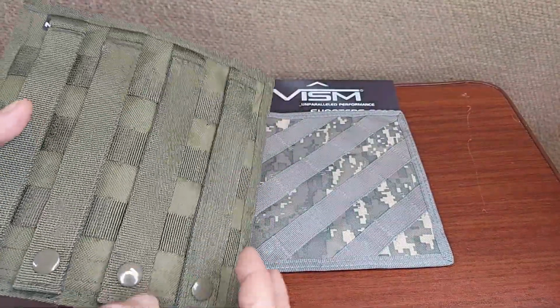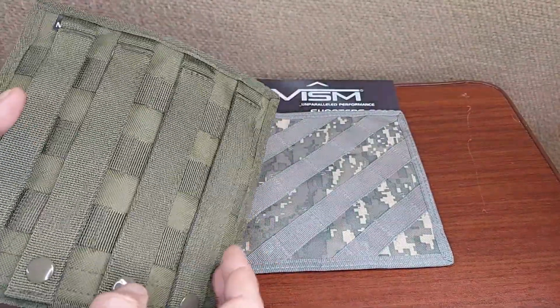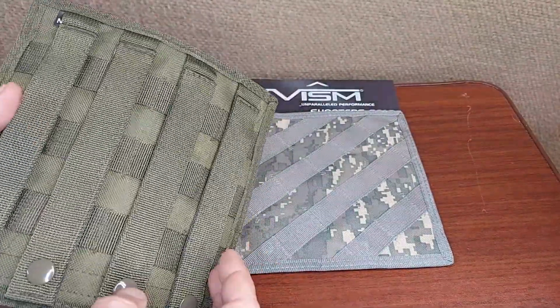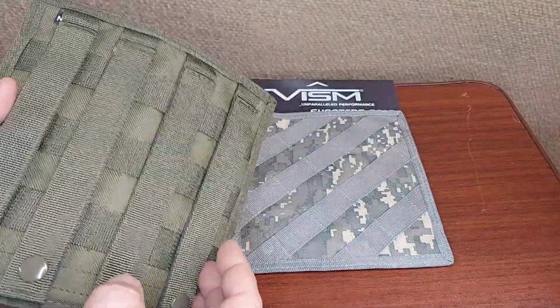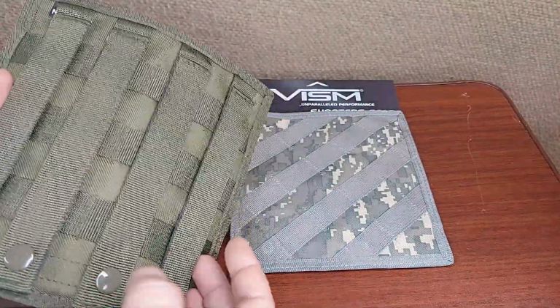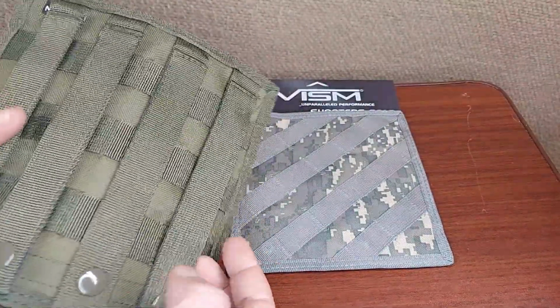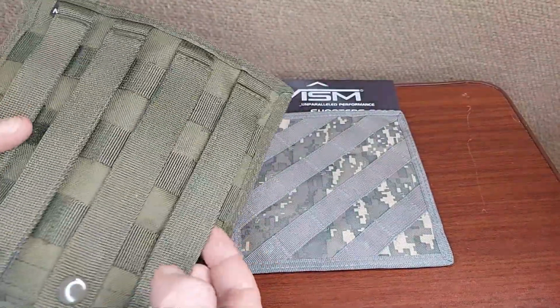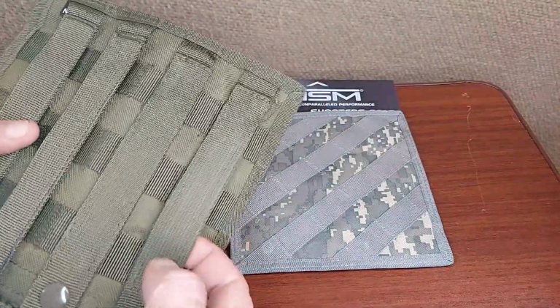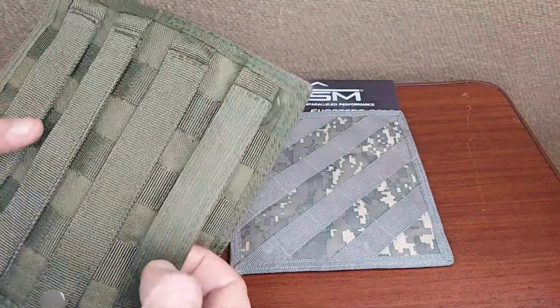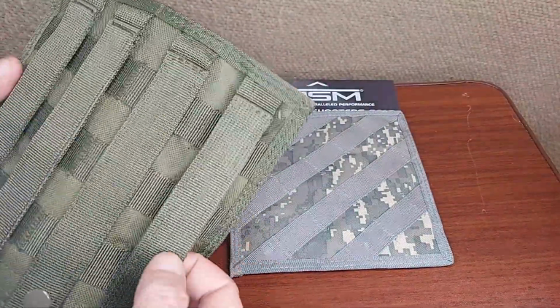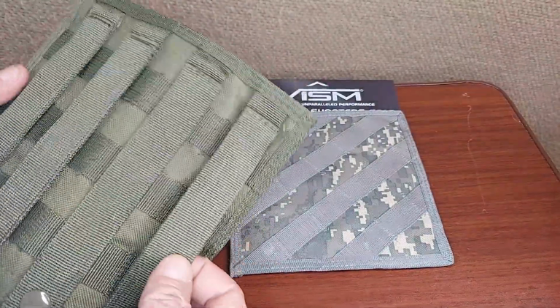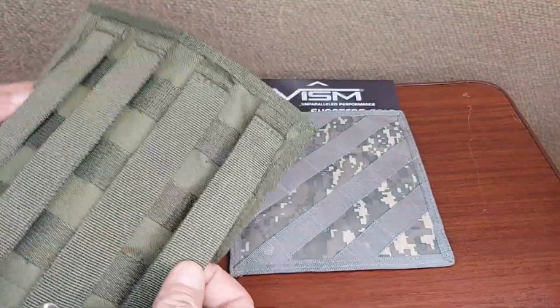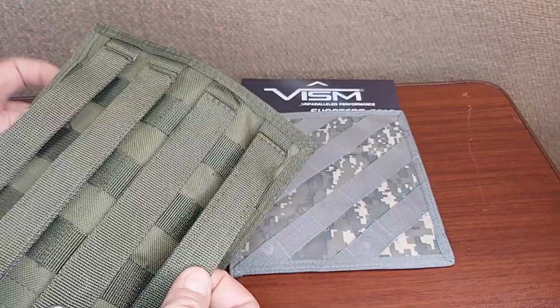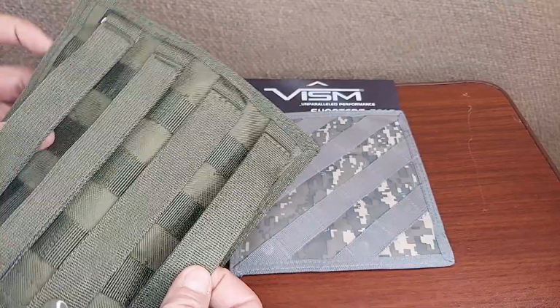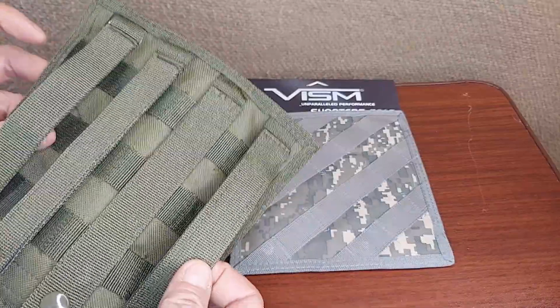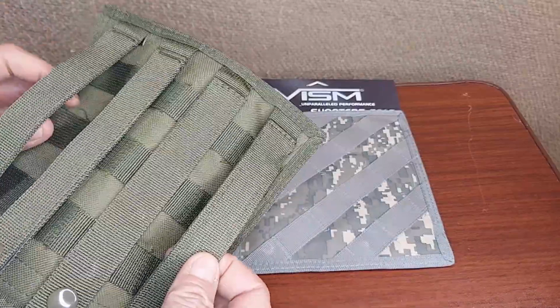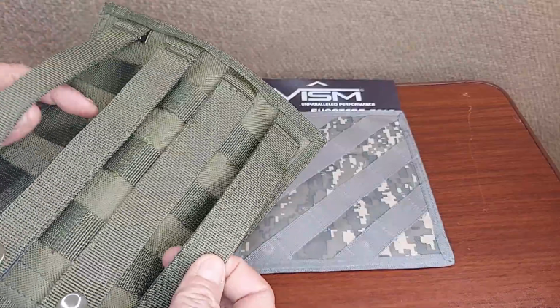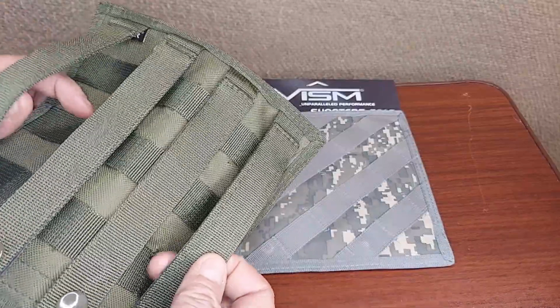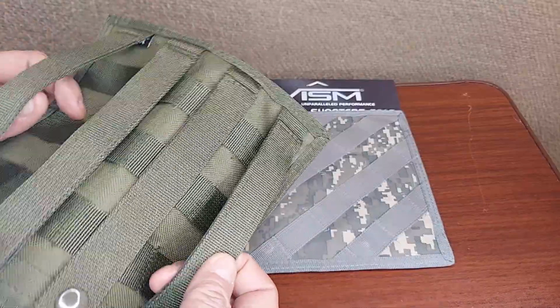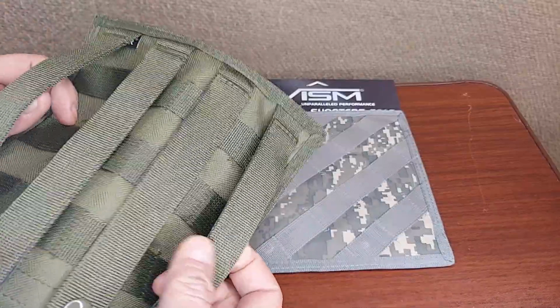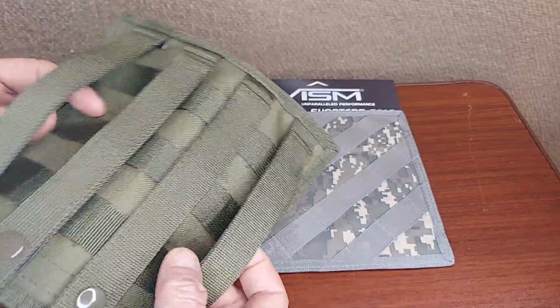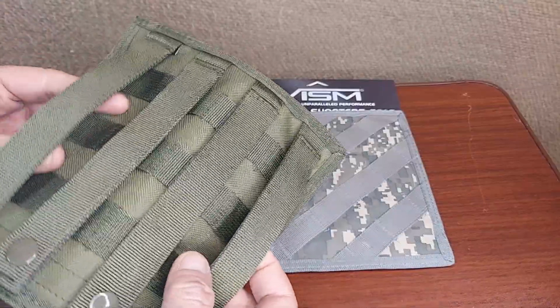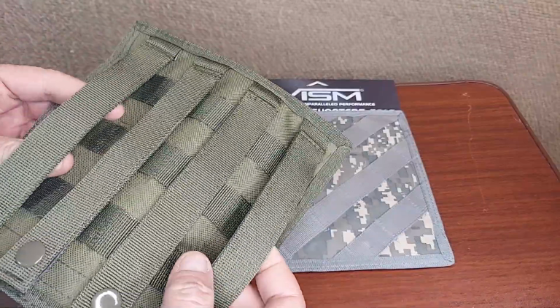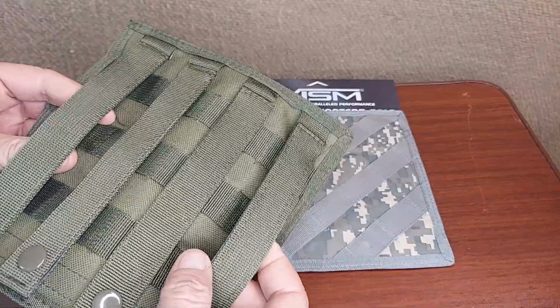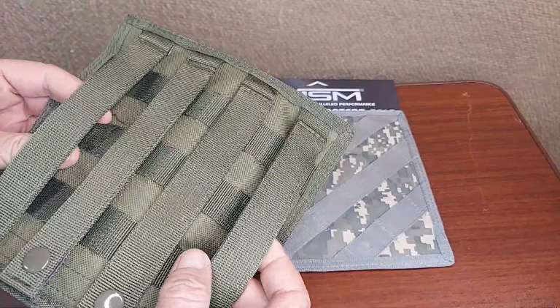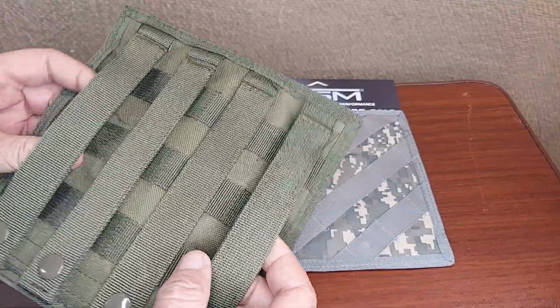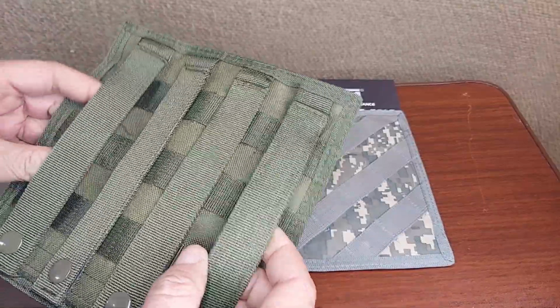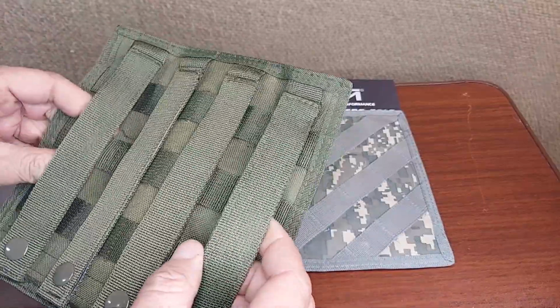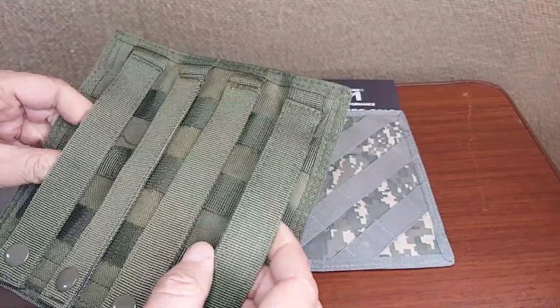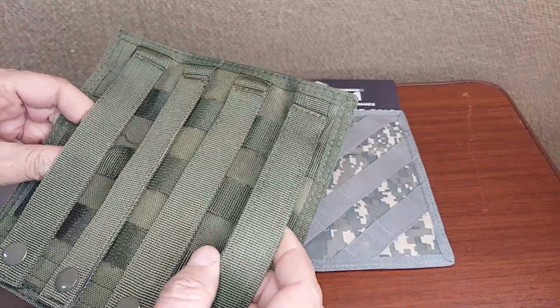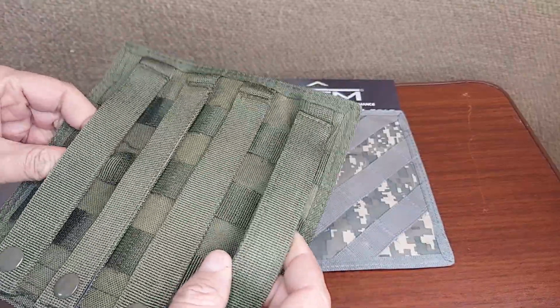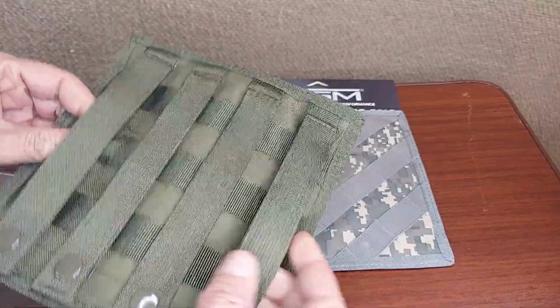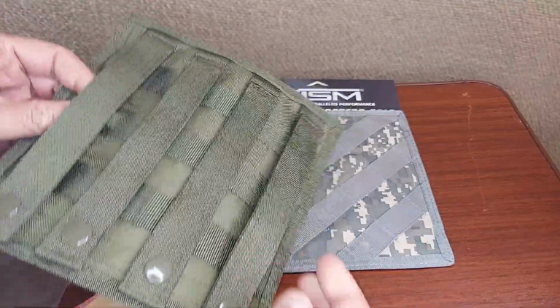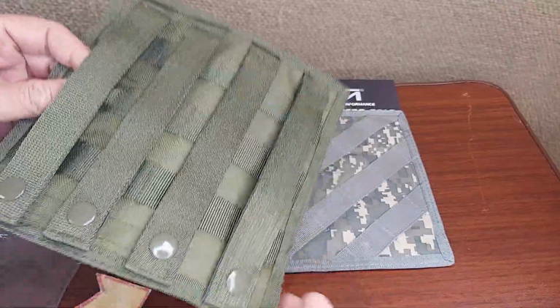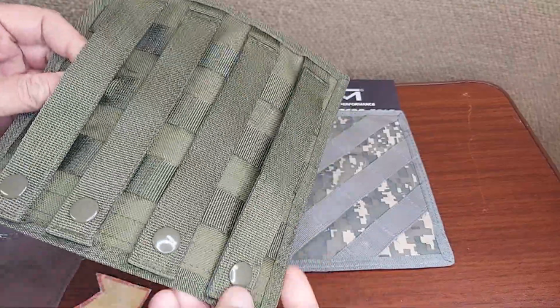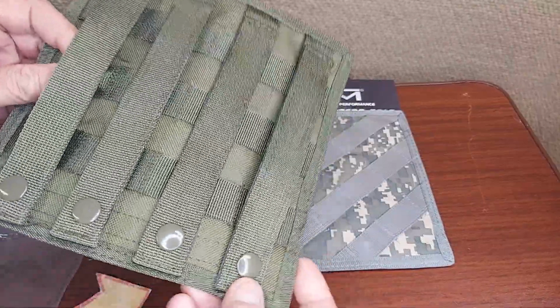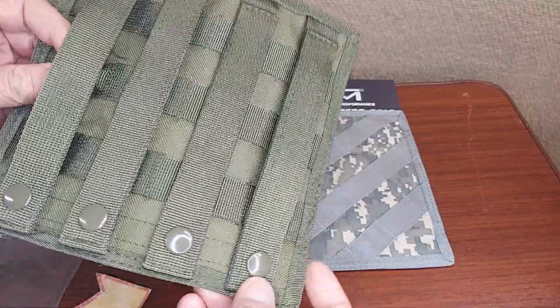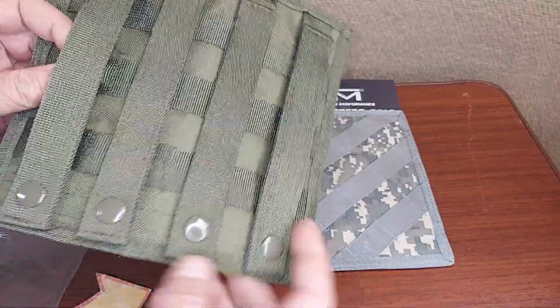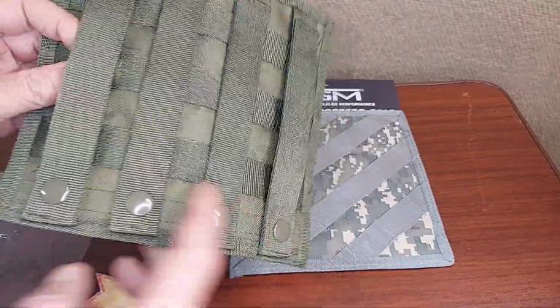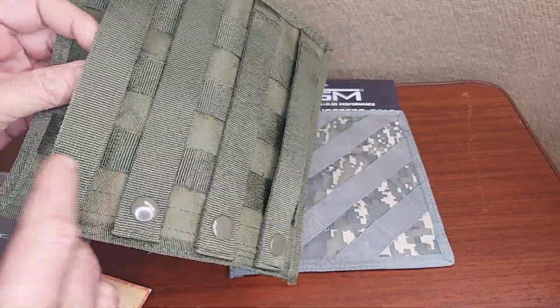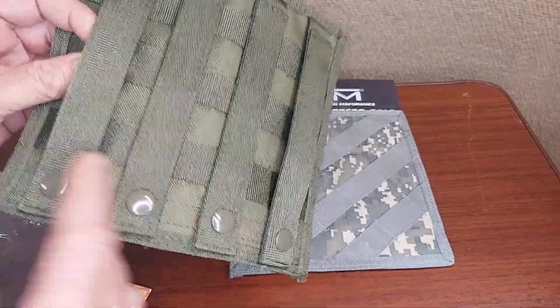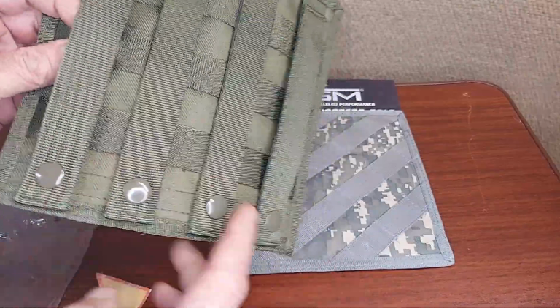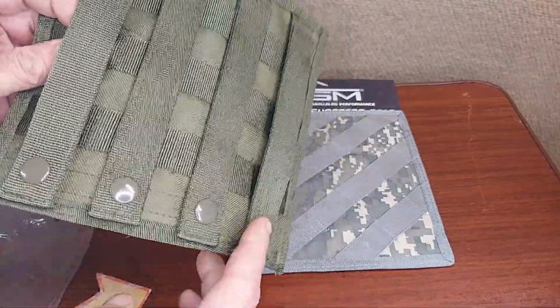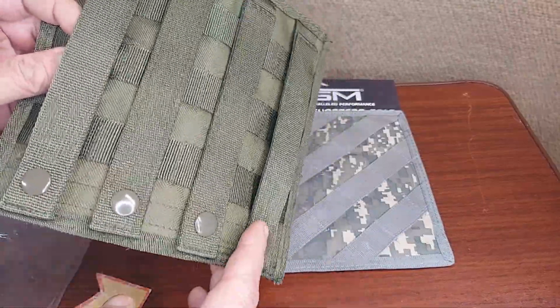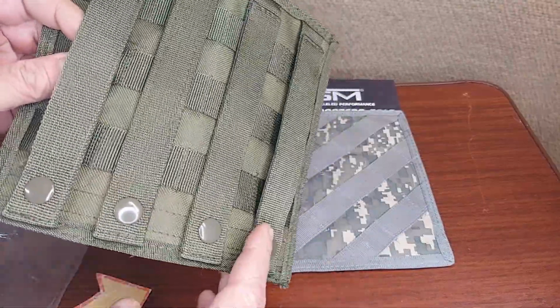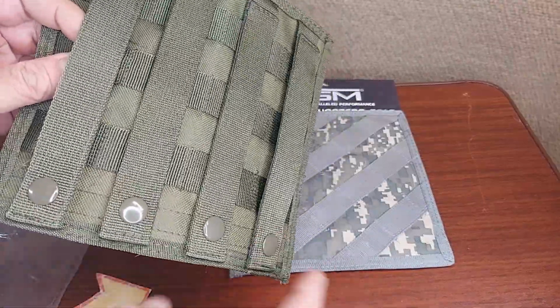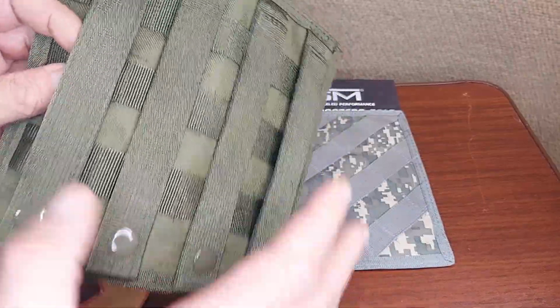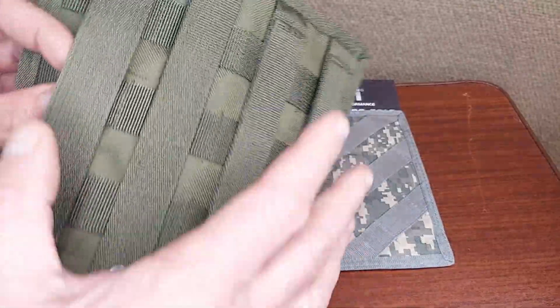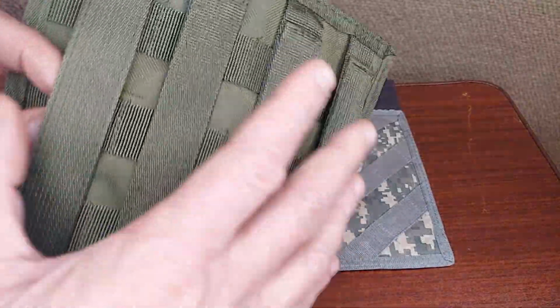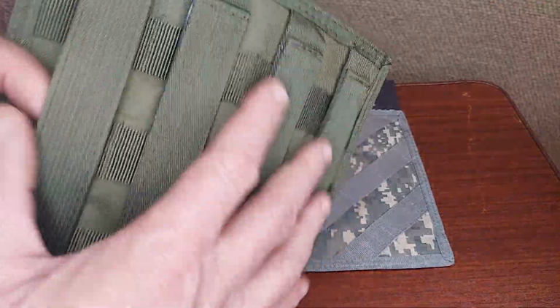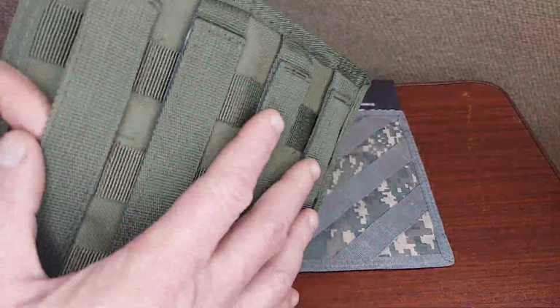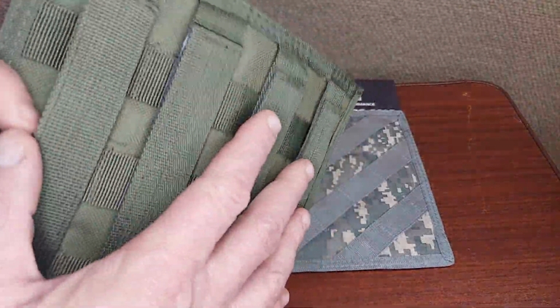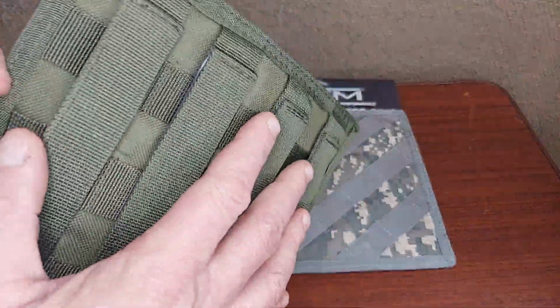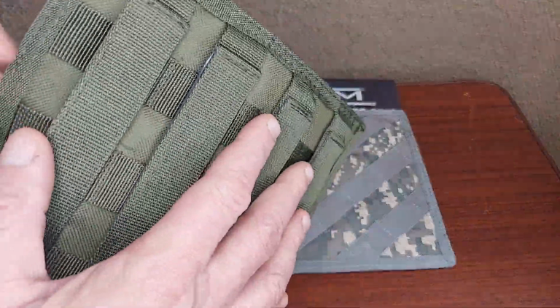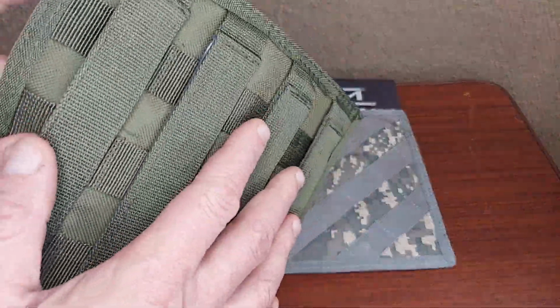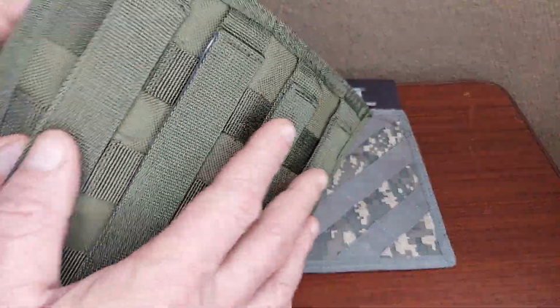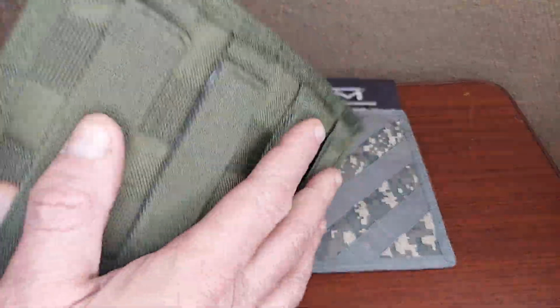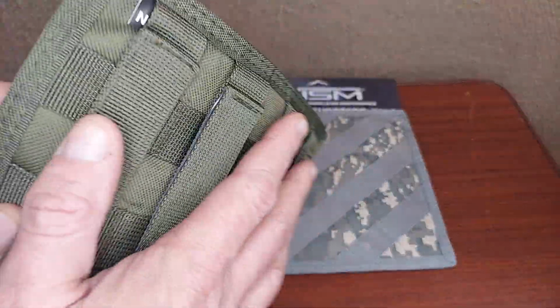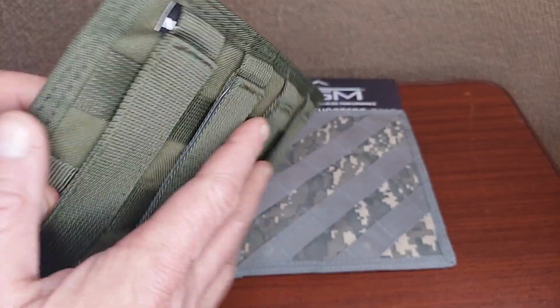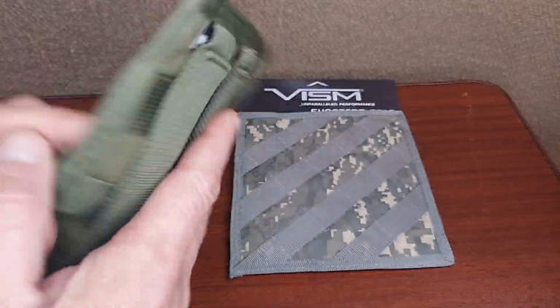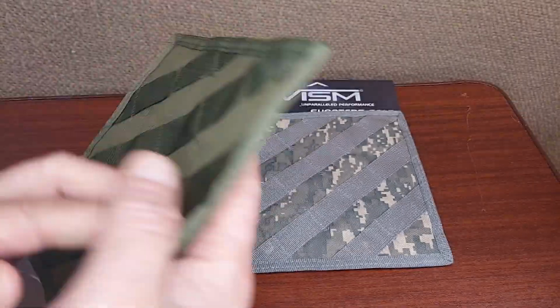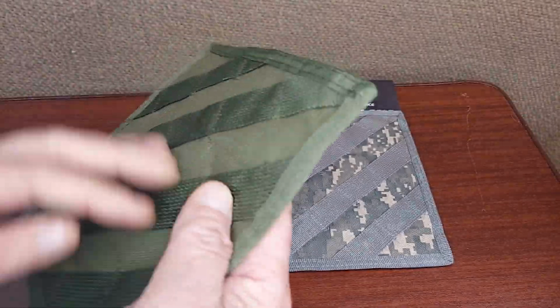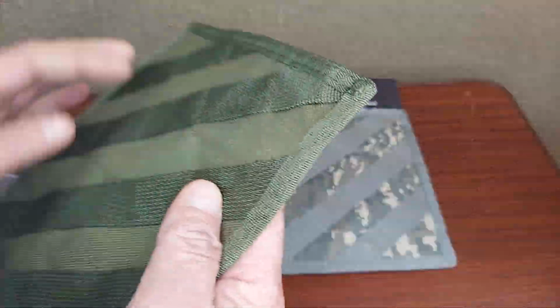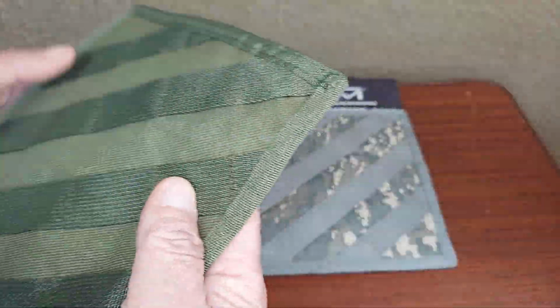You've got the MOLLE integration there — four of them with snaps — so a very solid foundation.